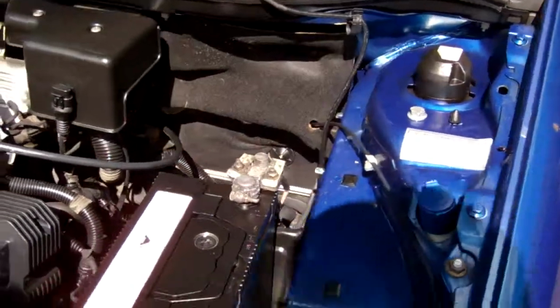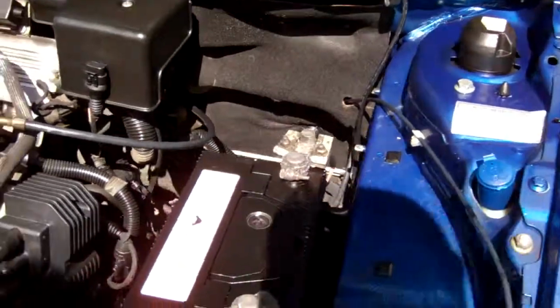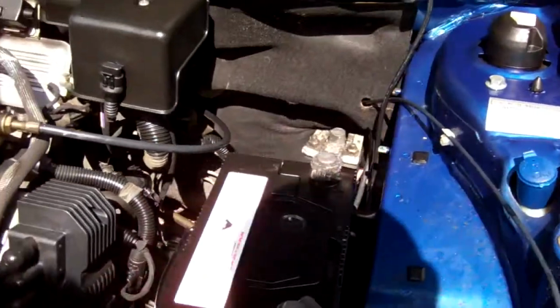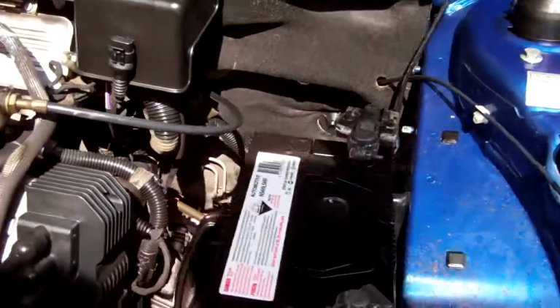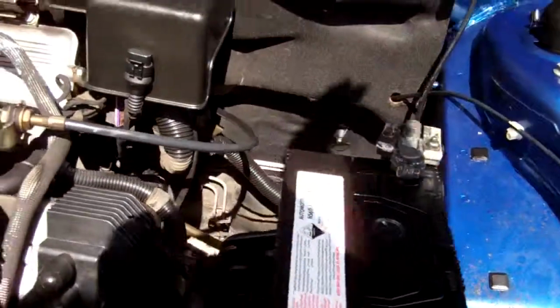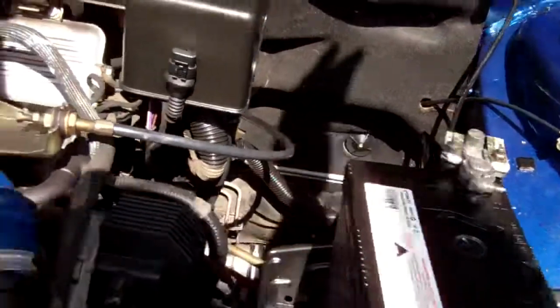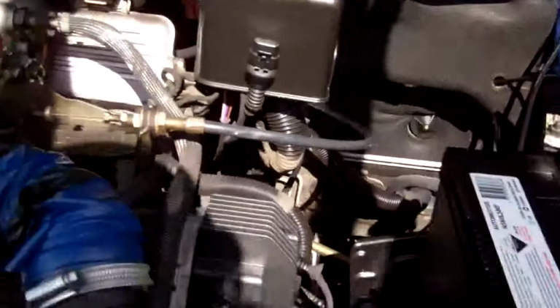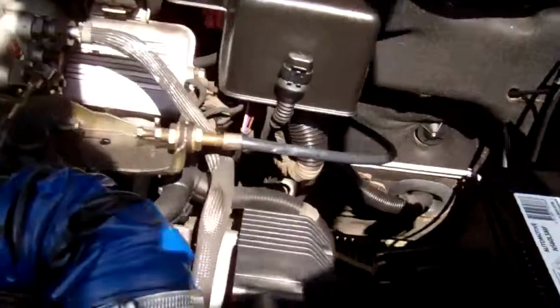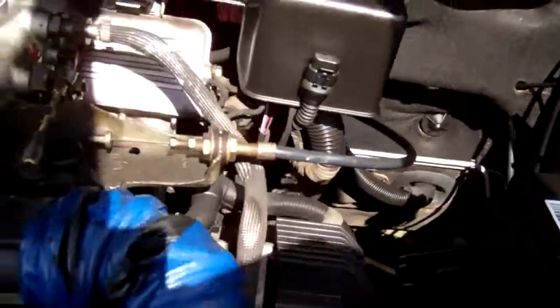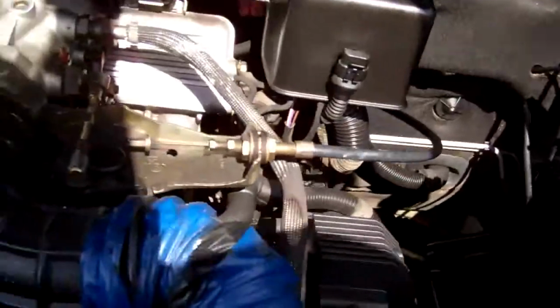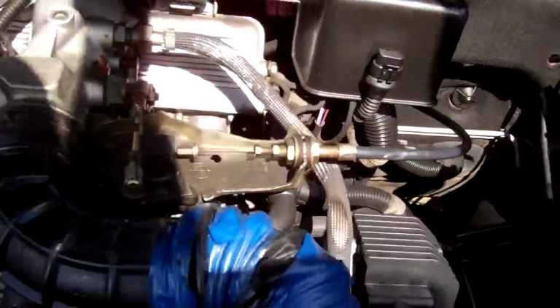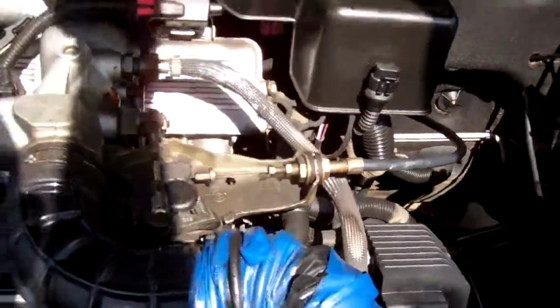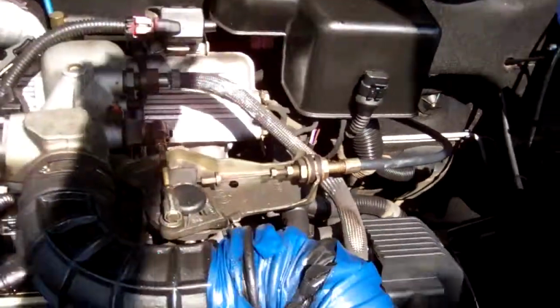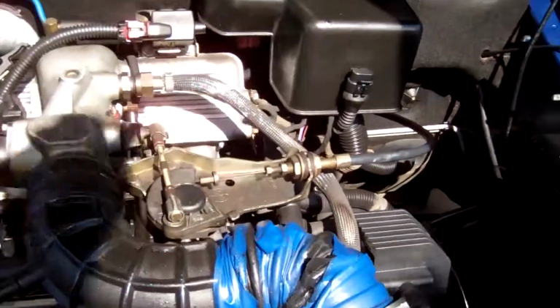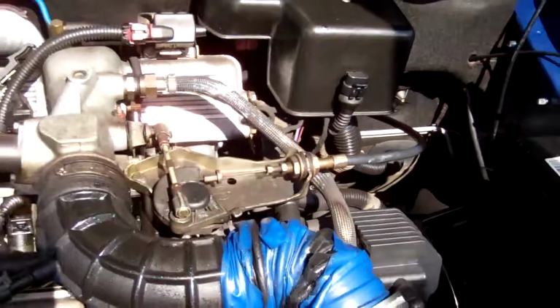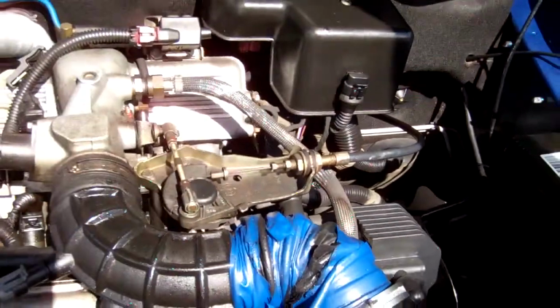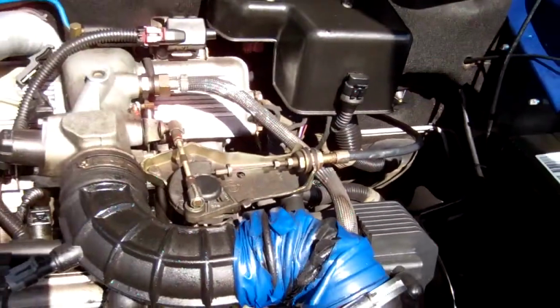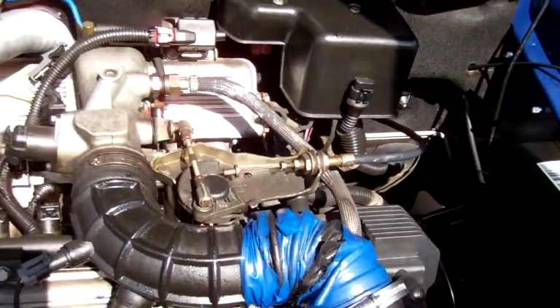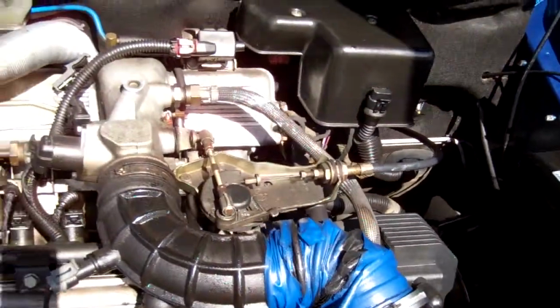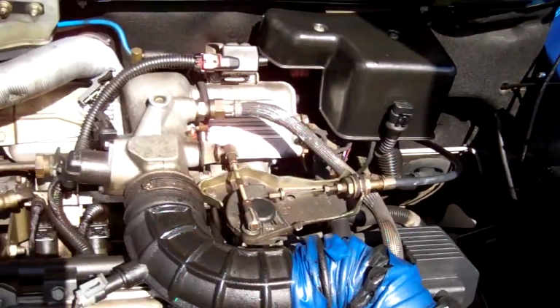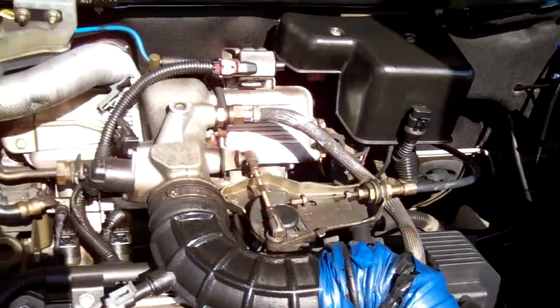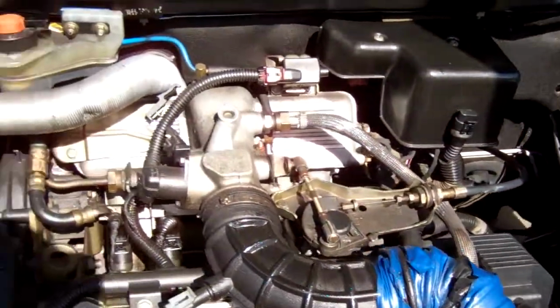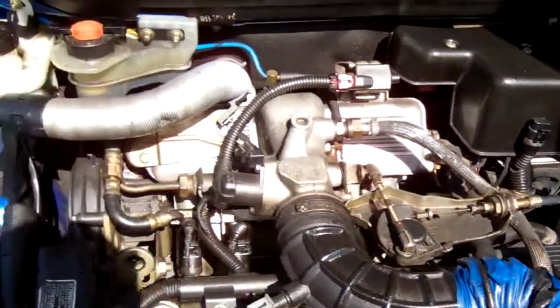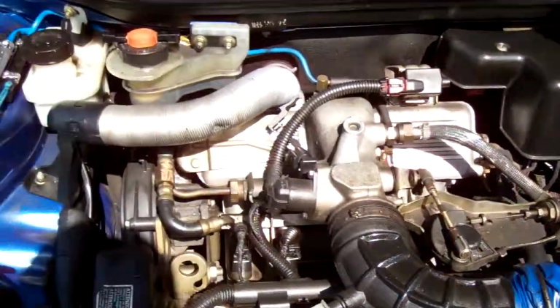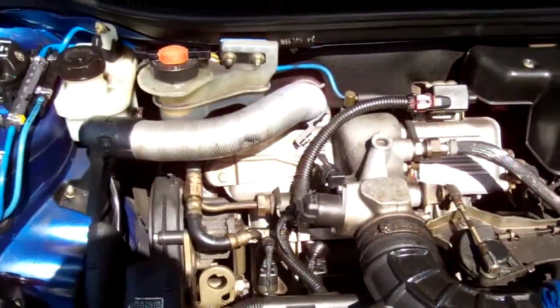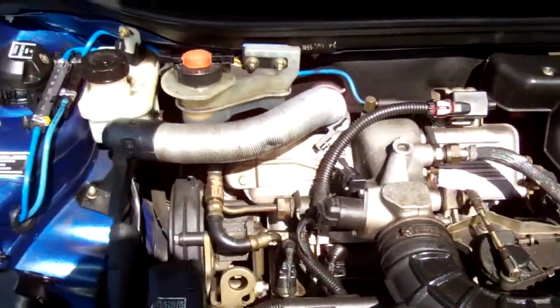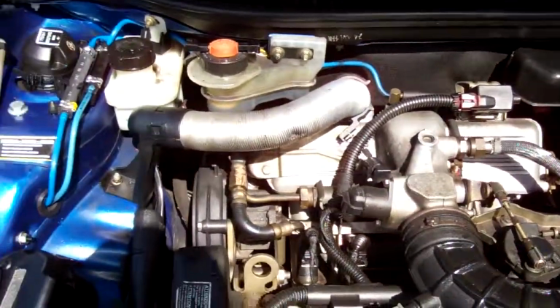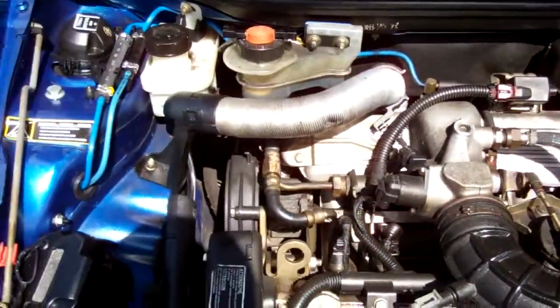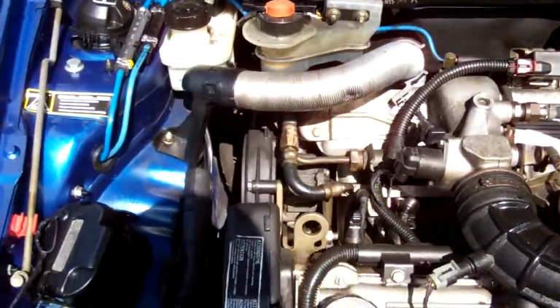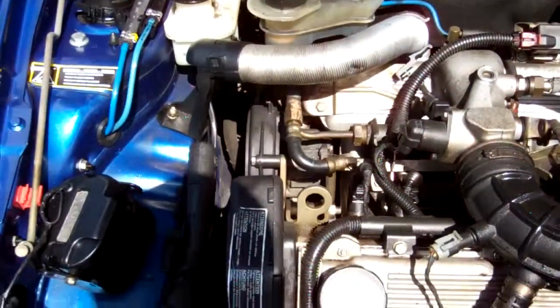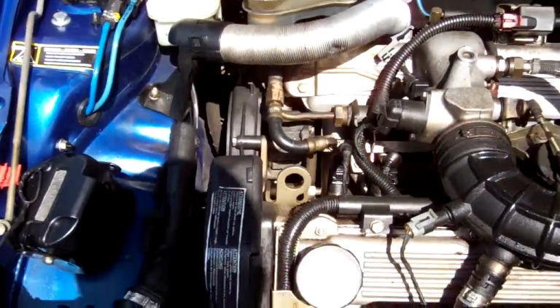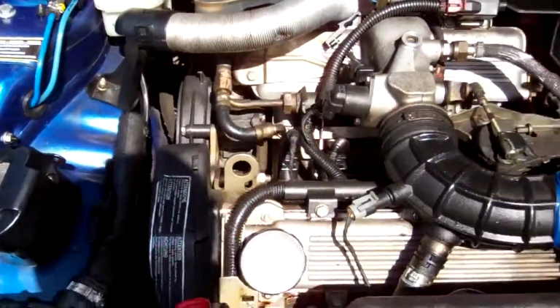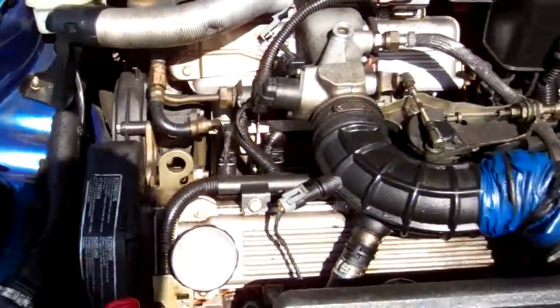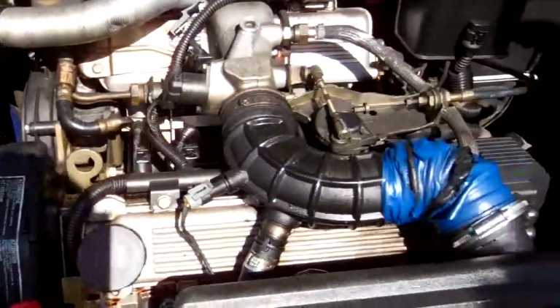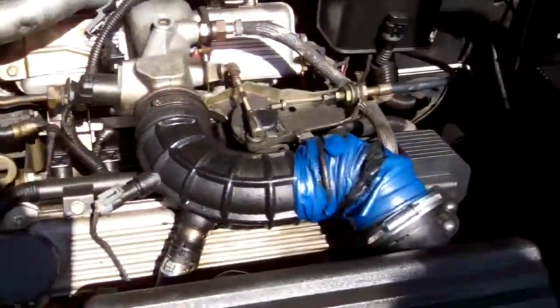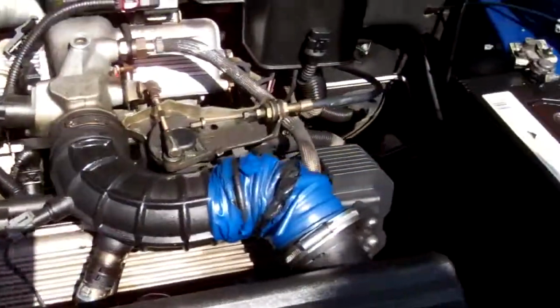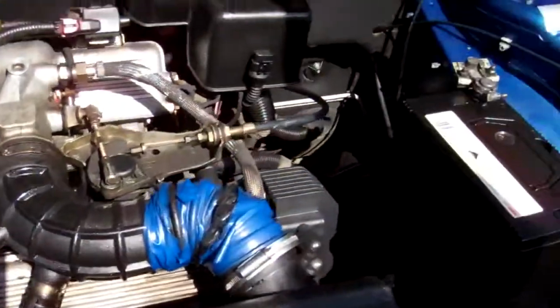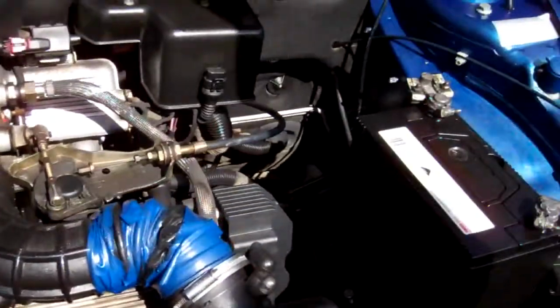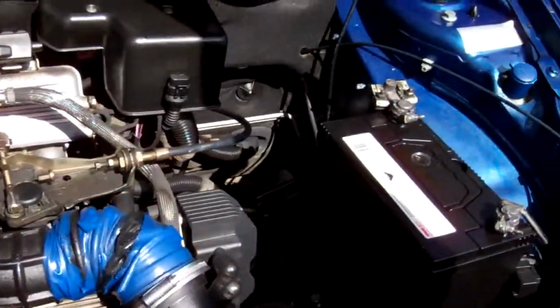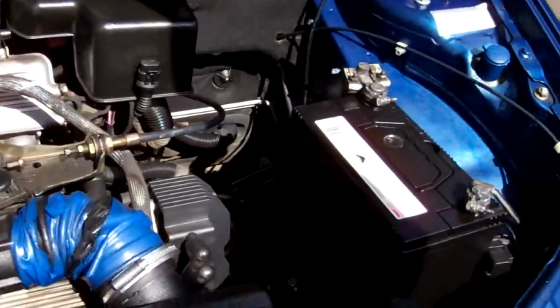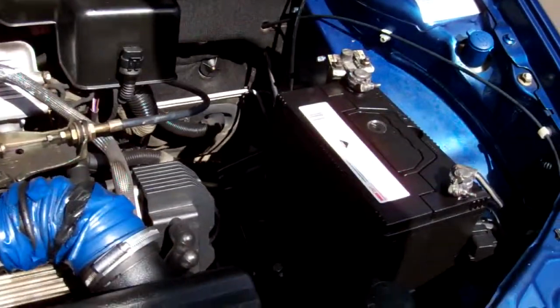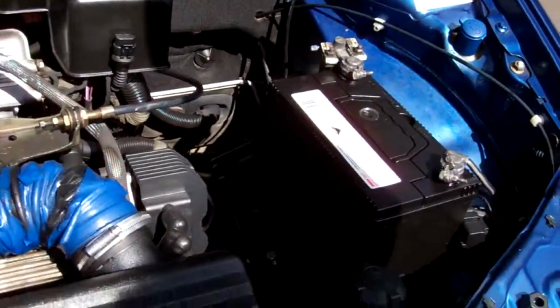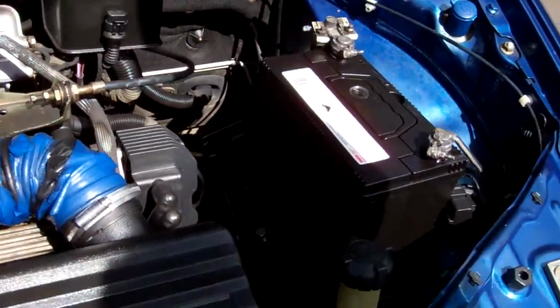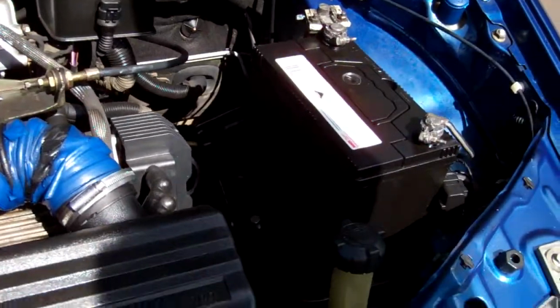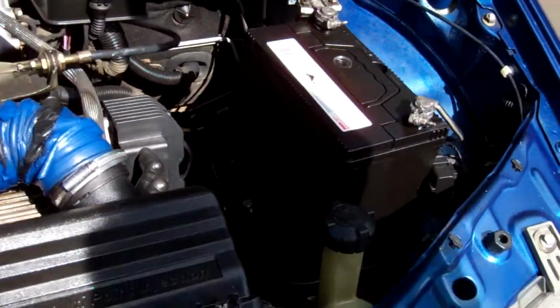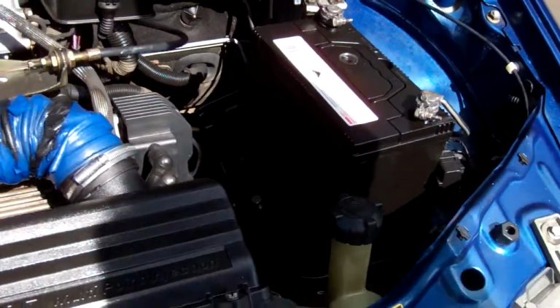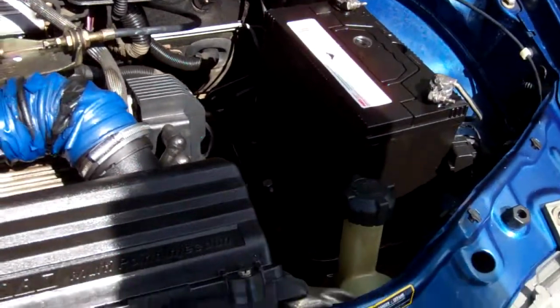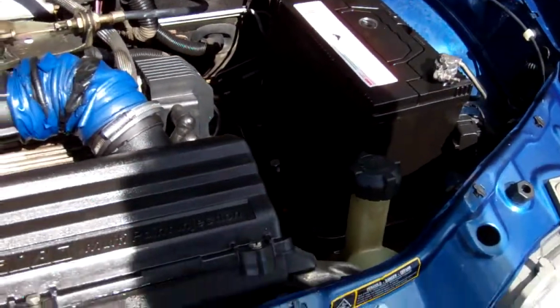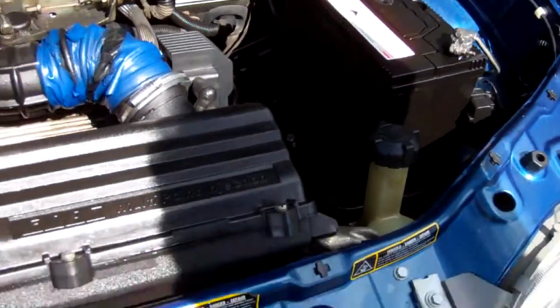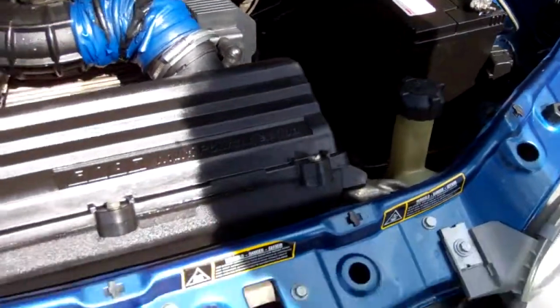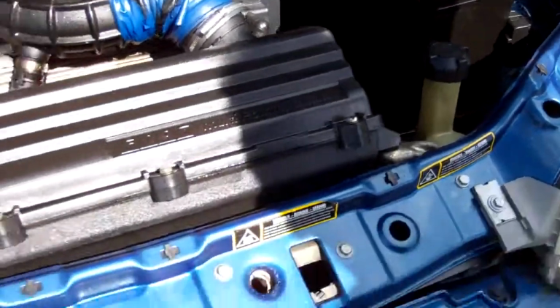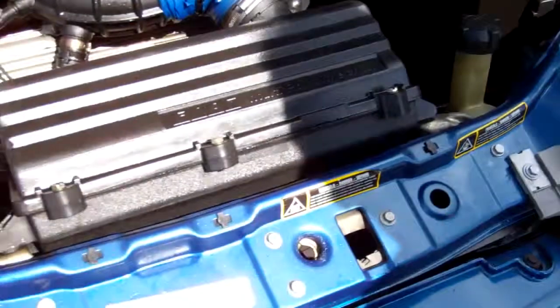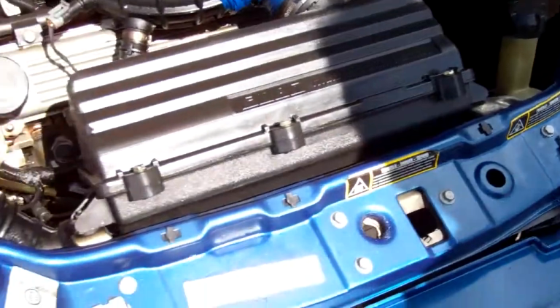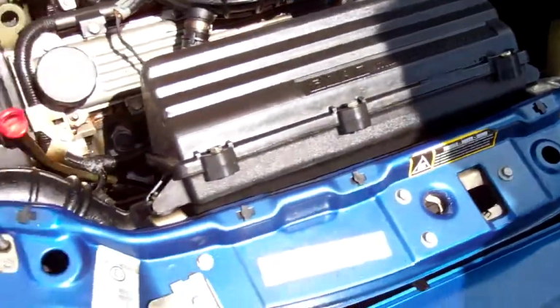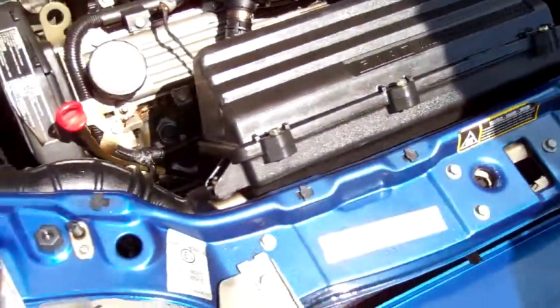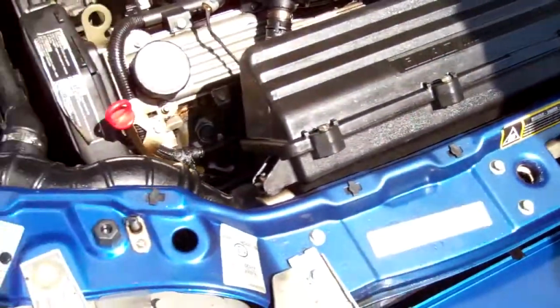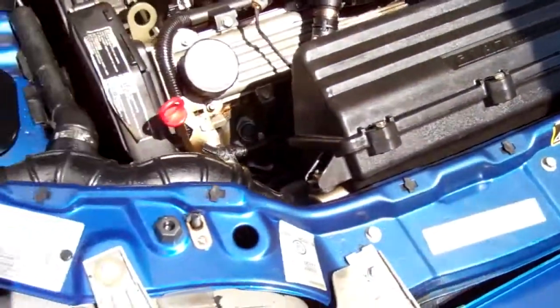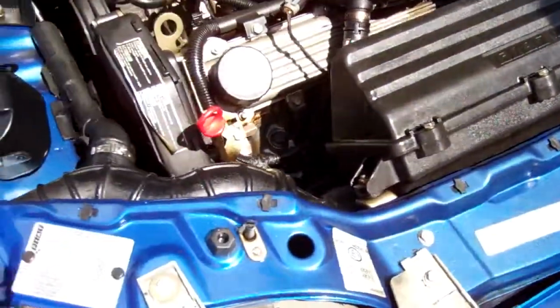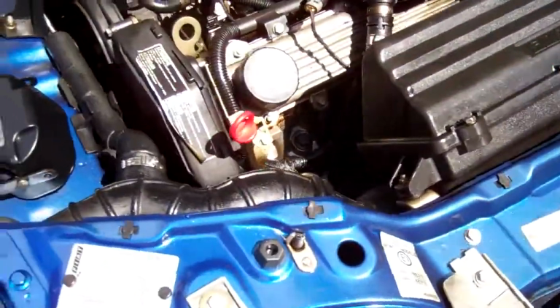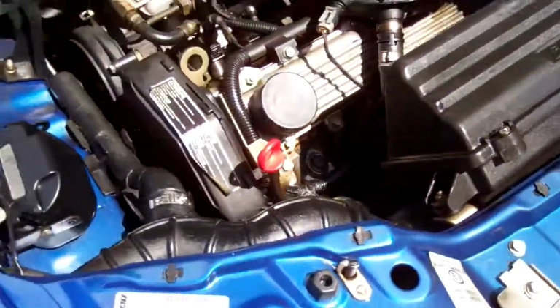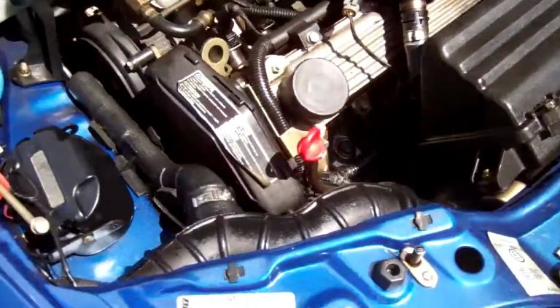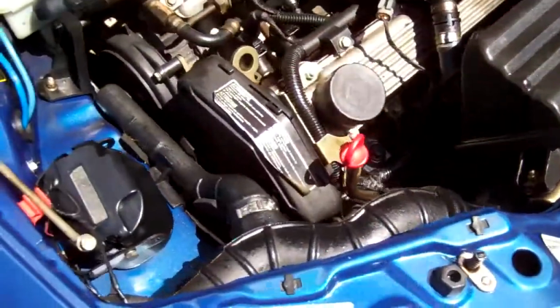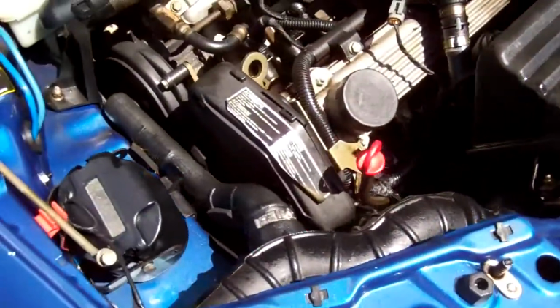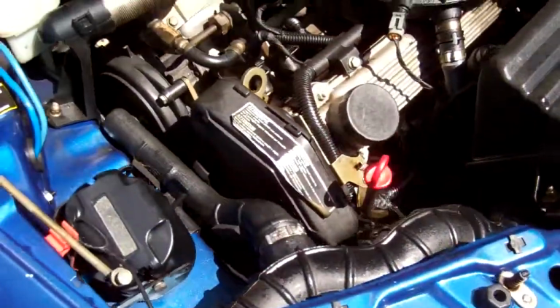Here's your engine bay. All looks as it should.